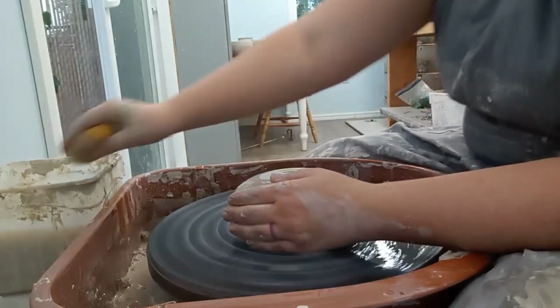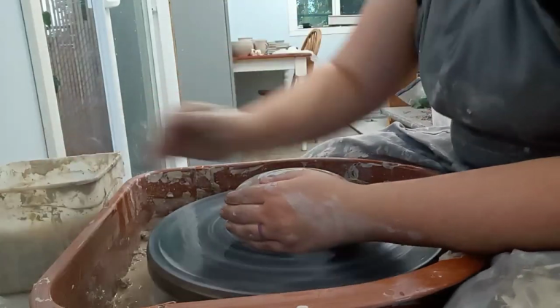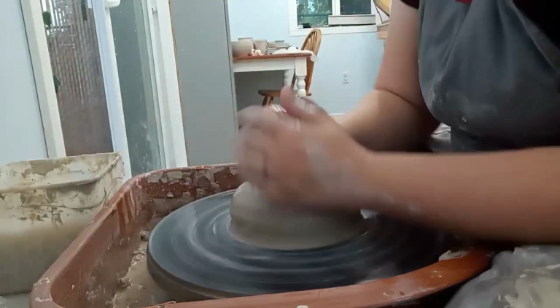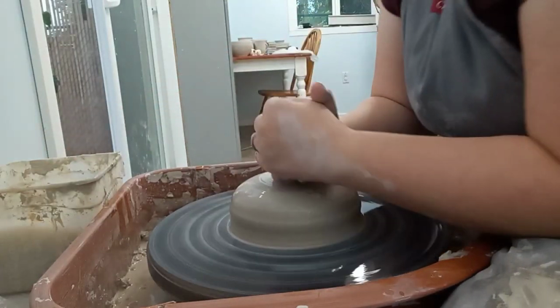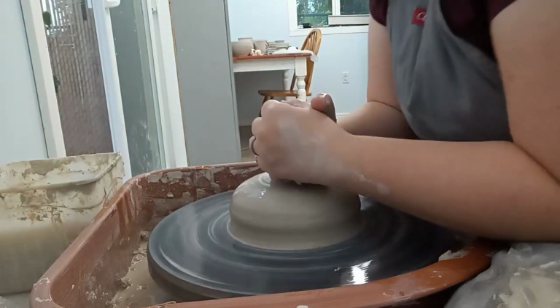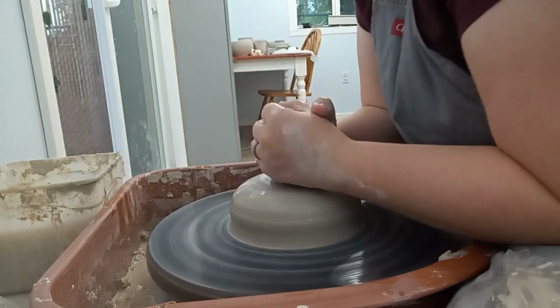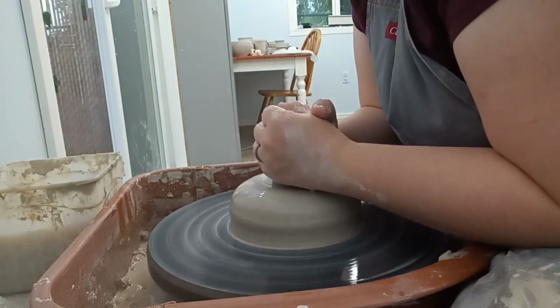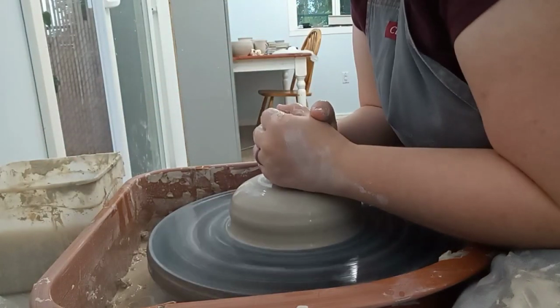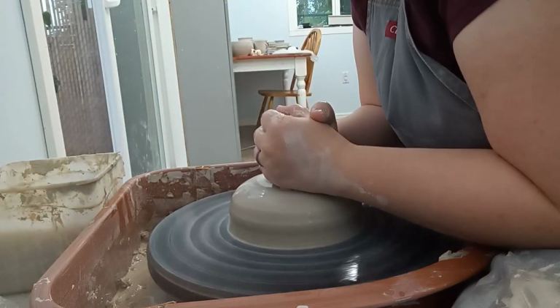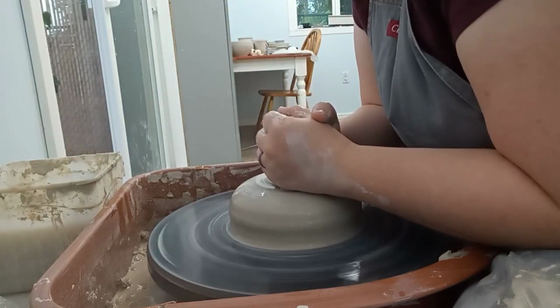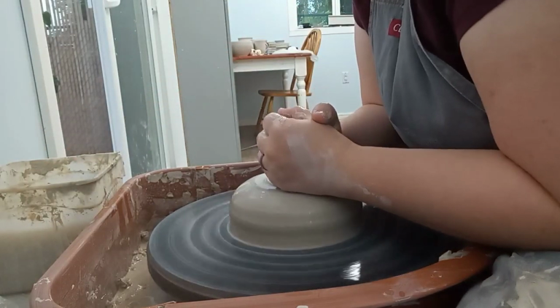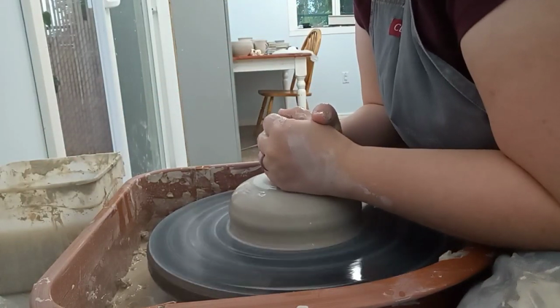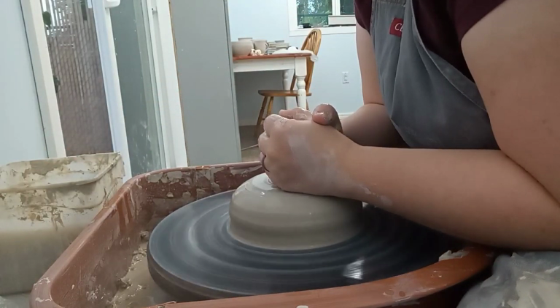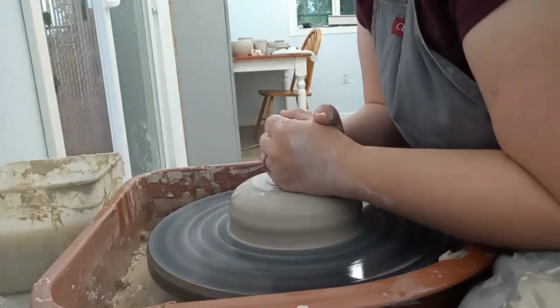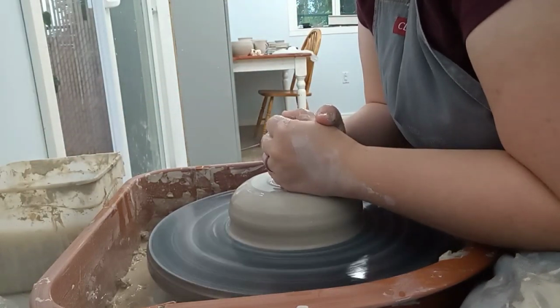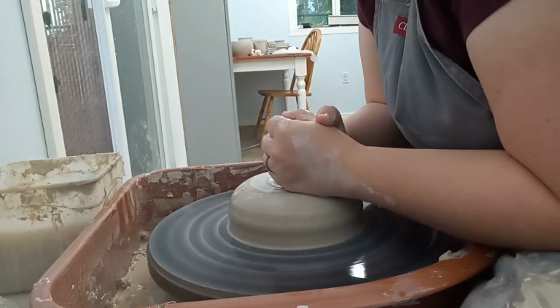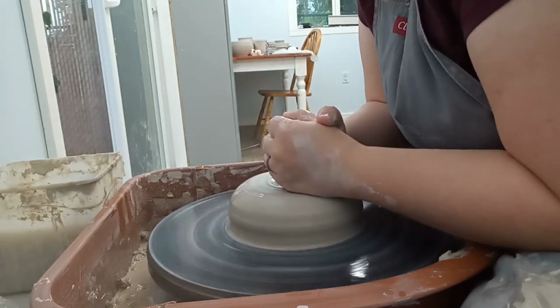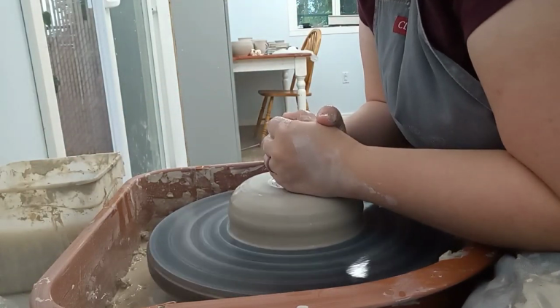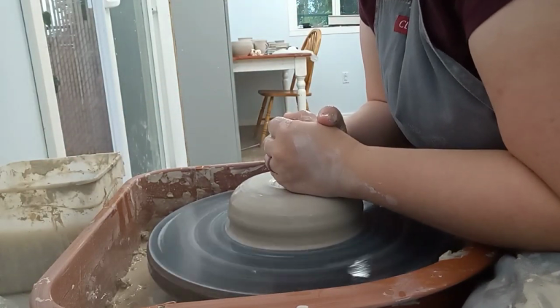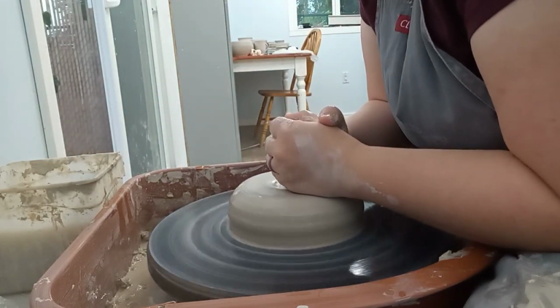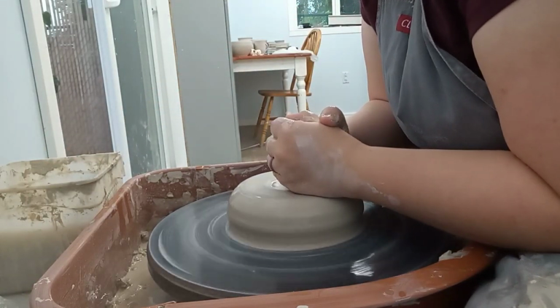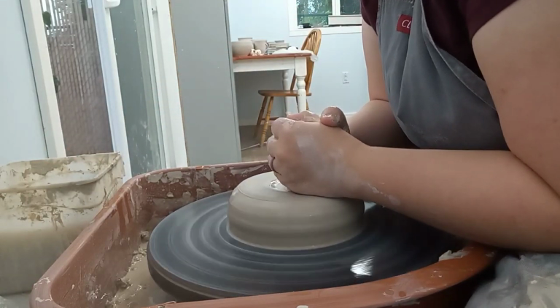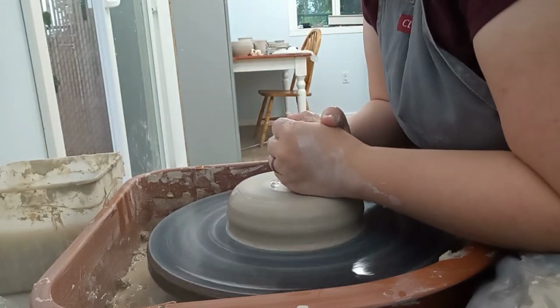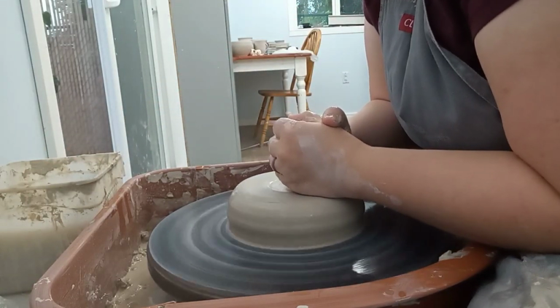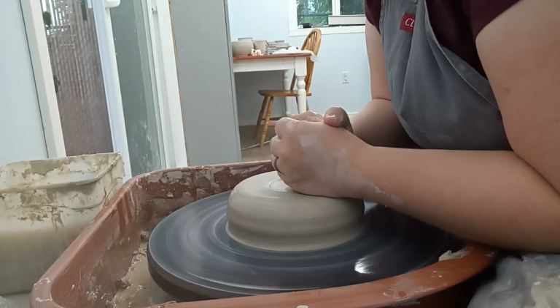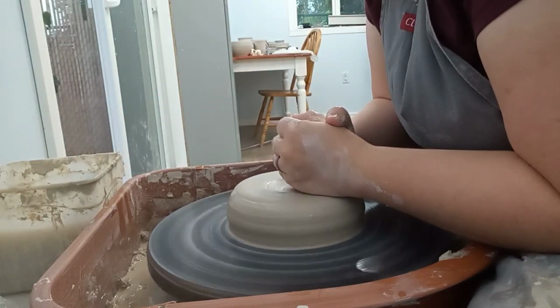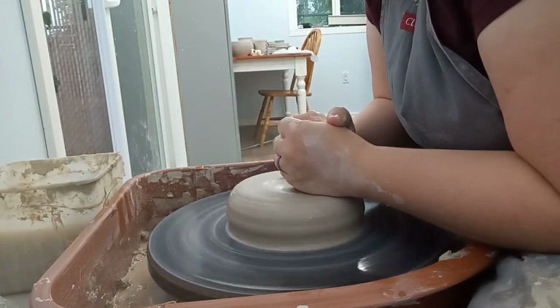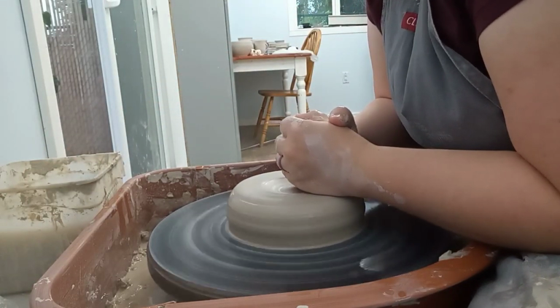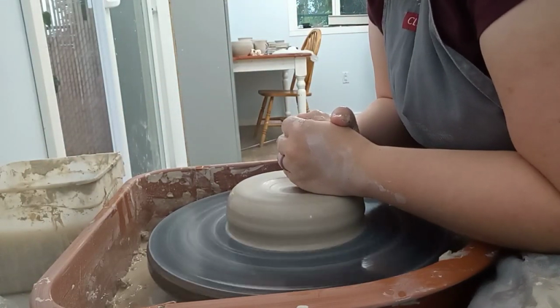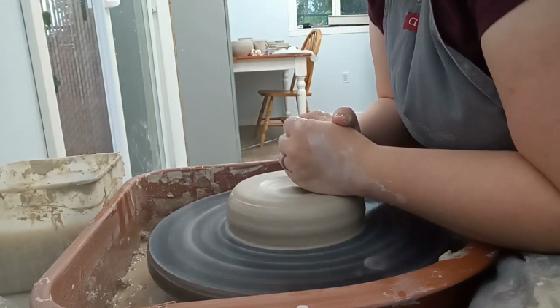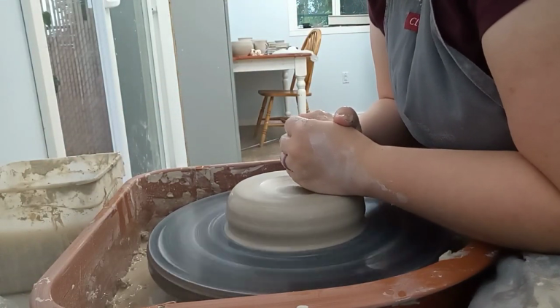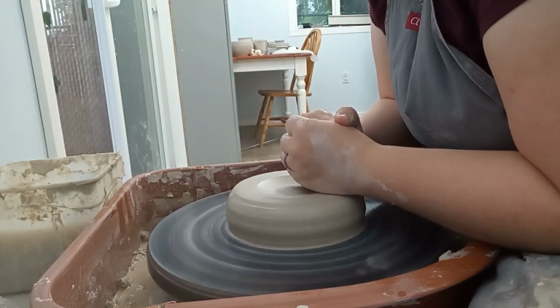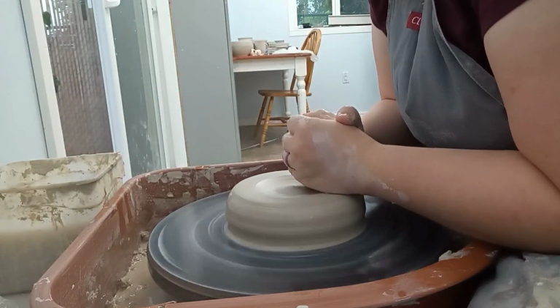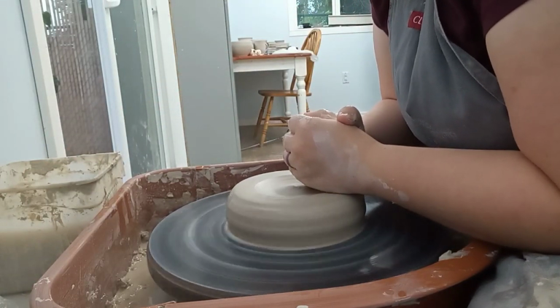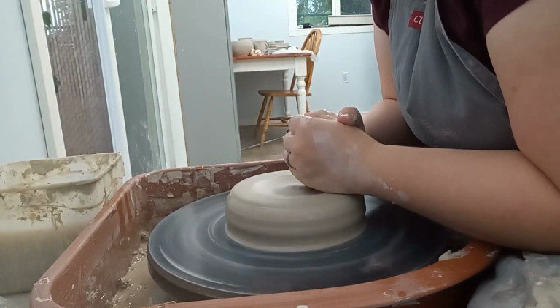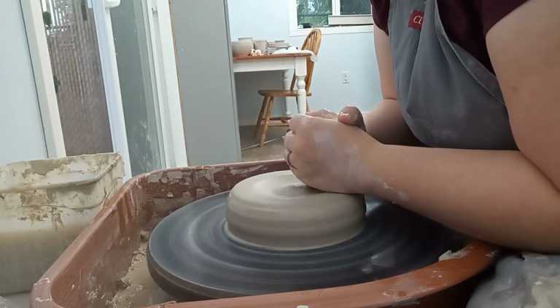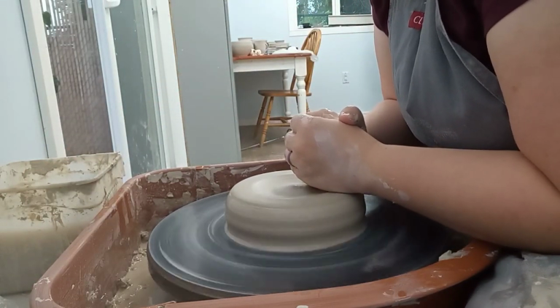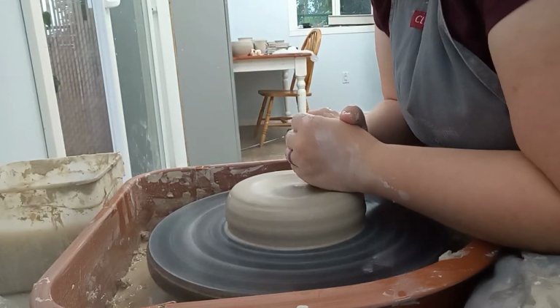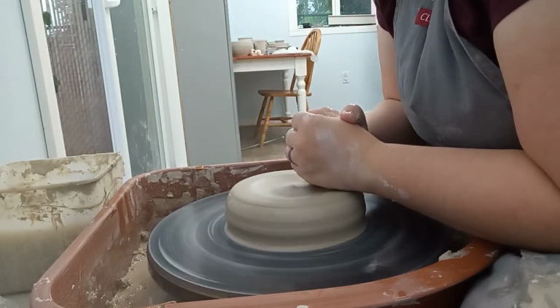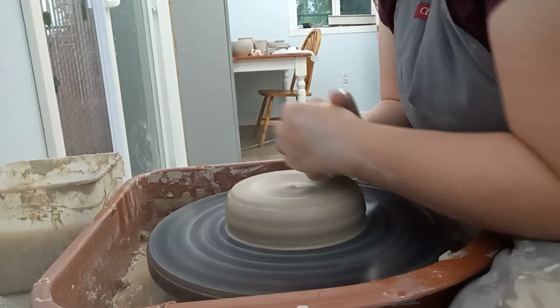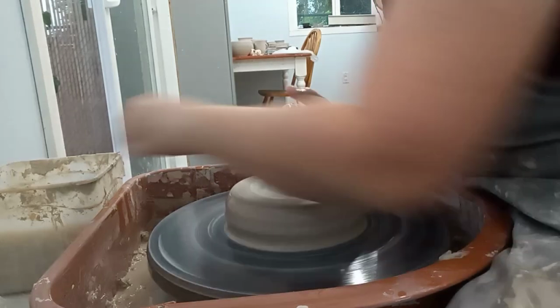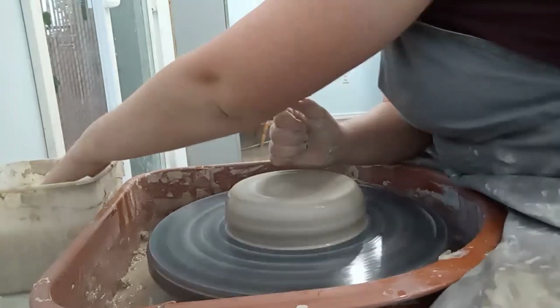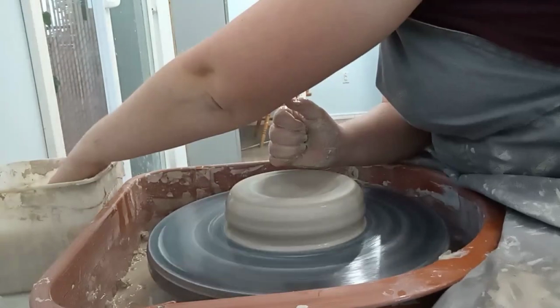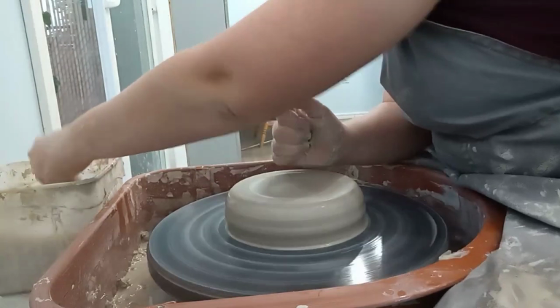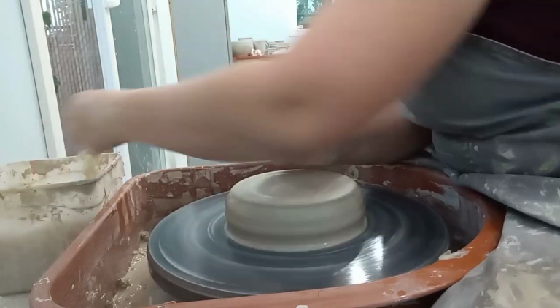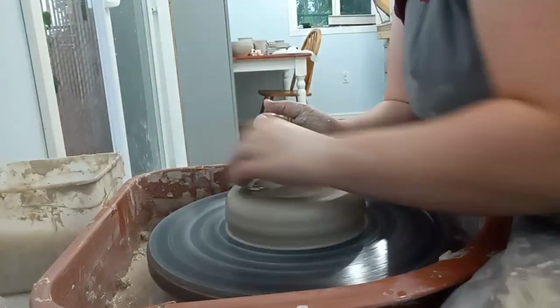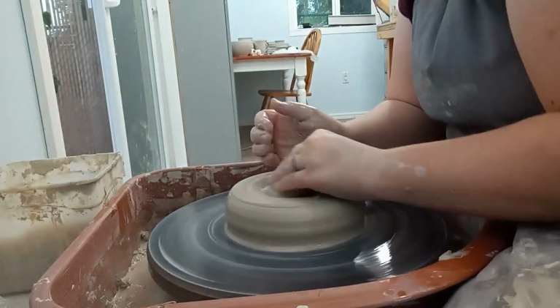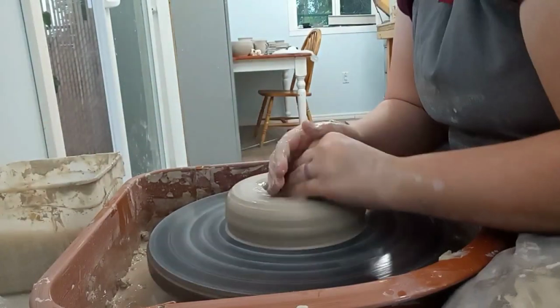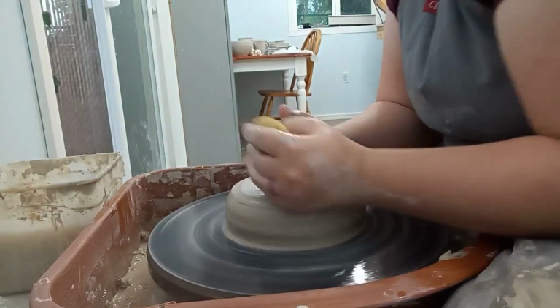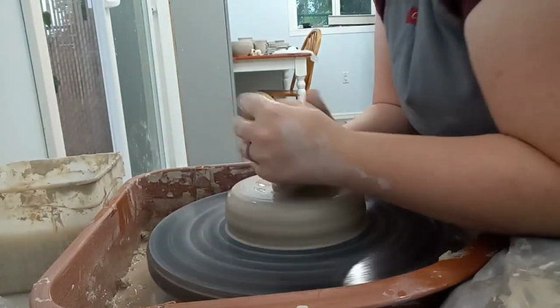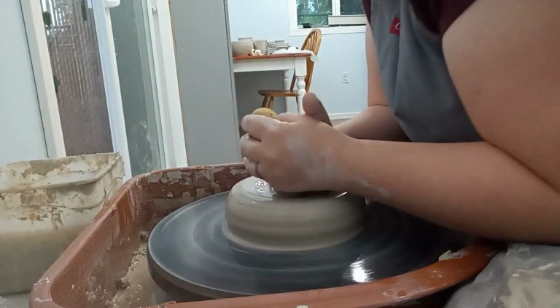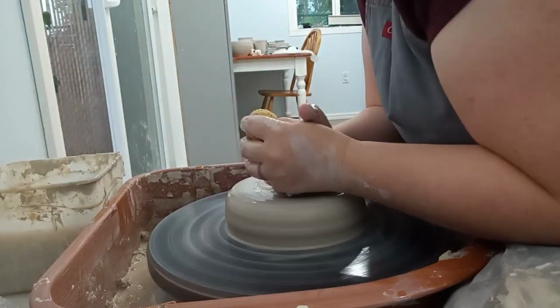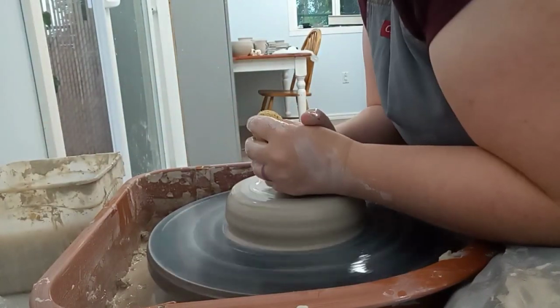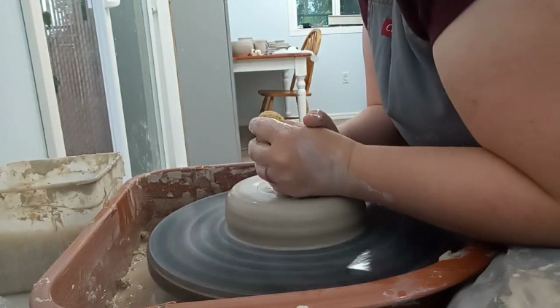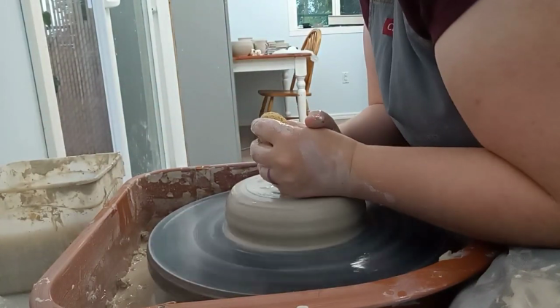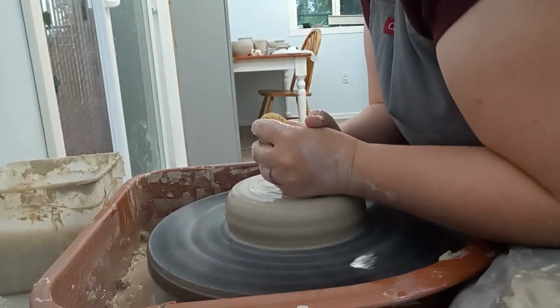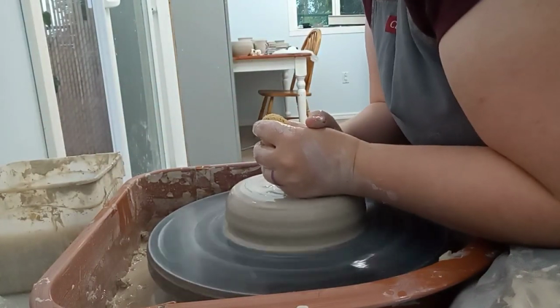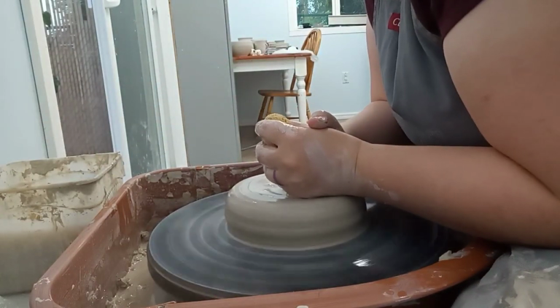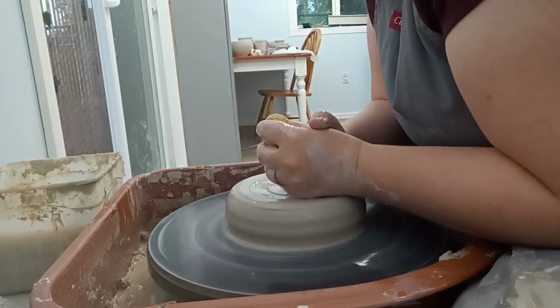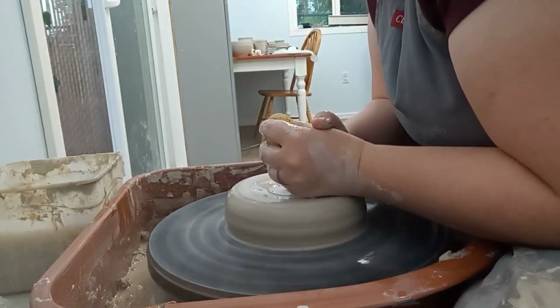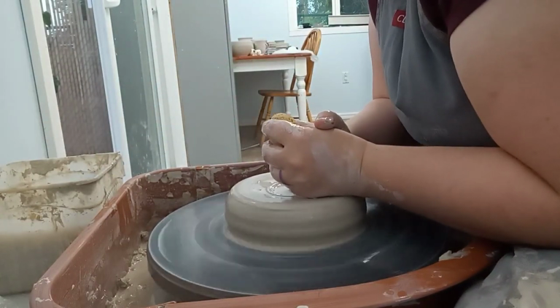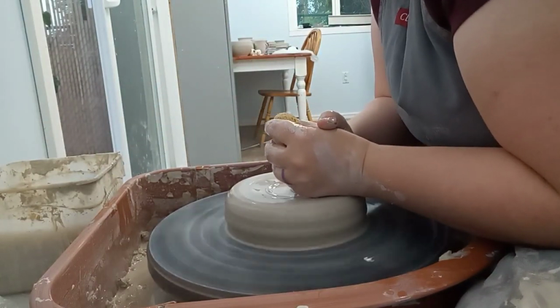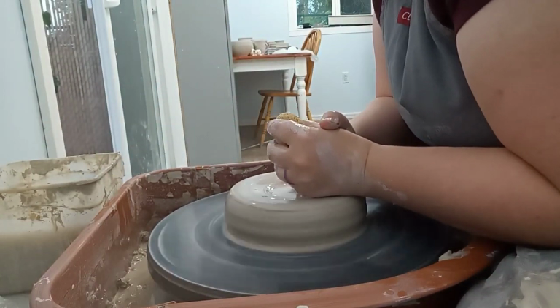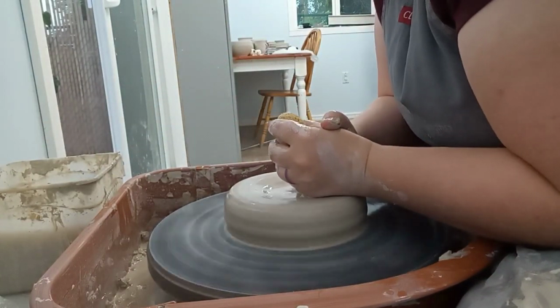Hello! Welcome back to Pottery by Malika. Today I'm throwing a chip dip platter plate combo.